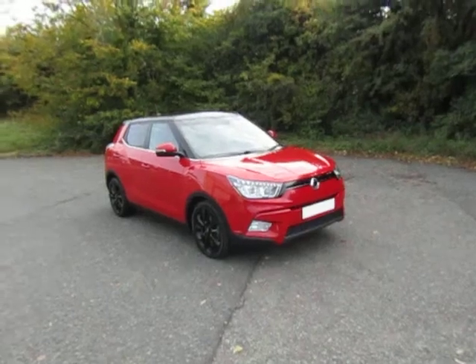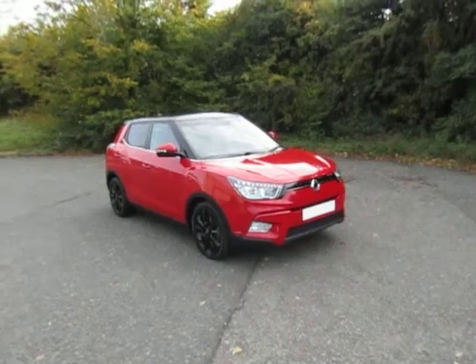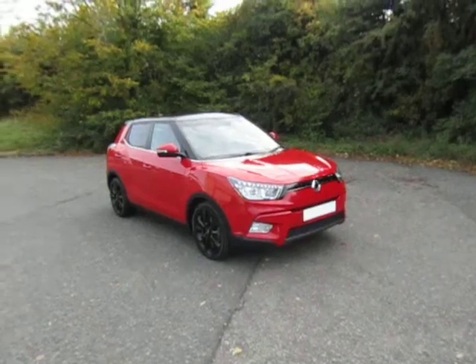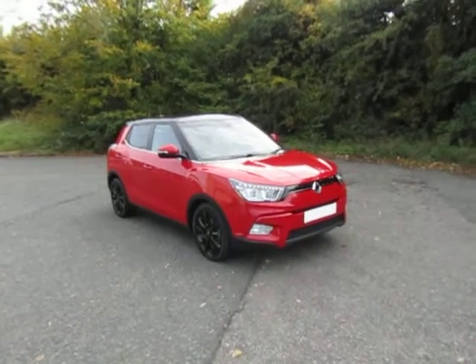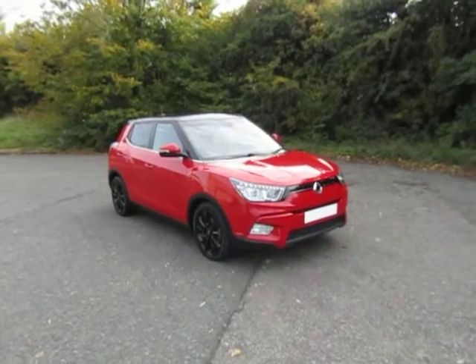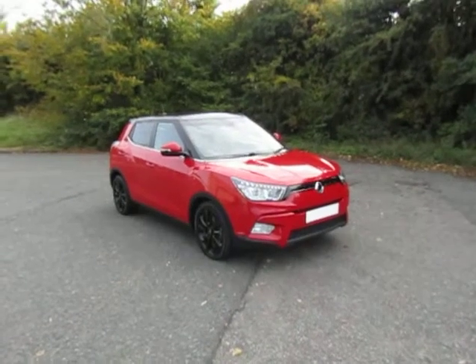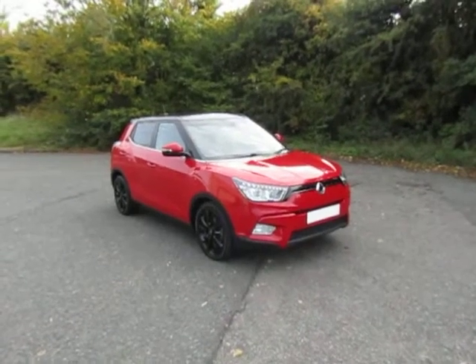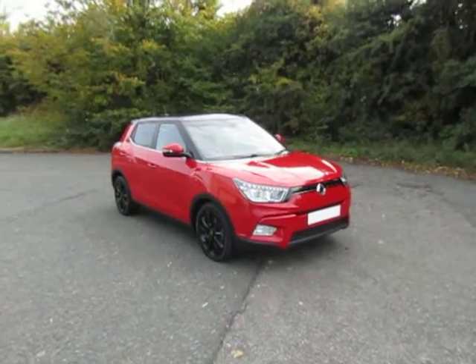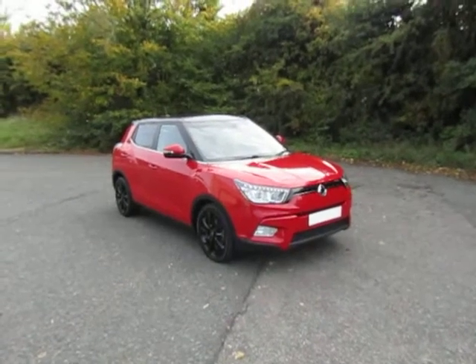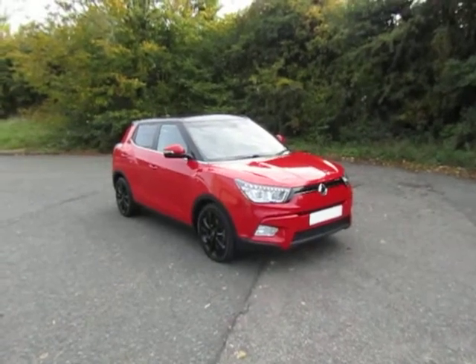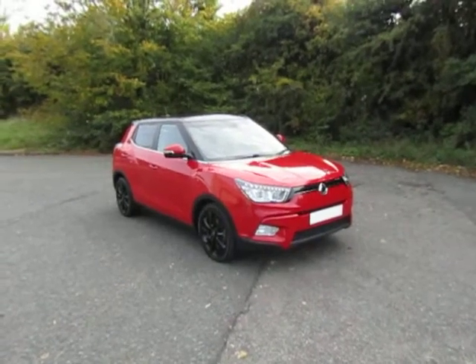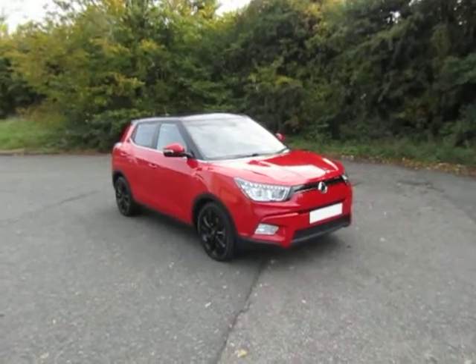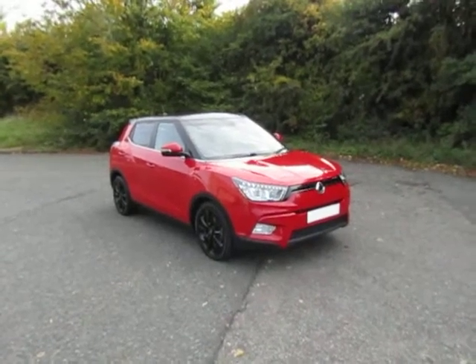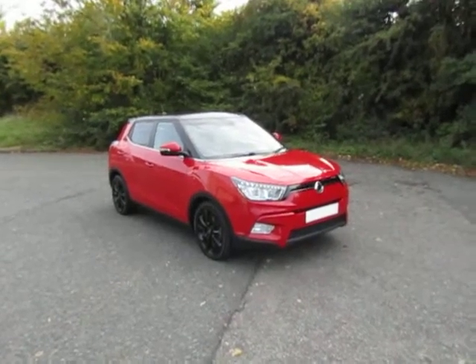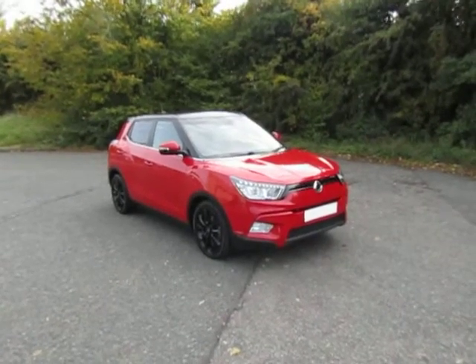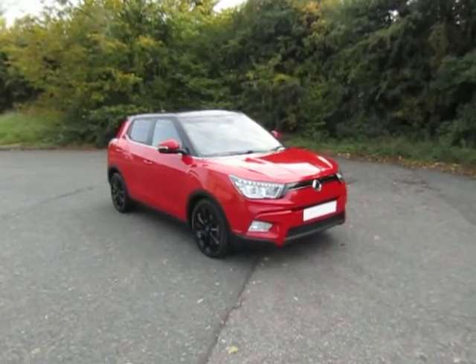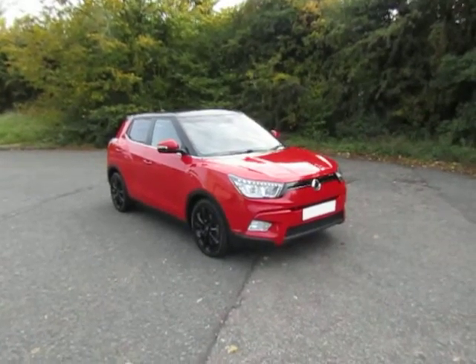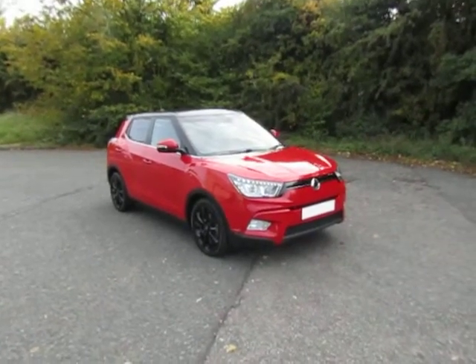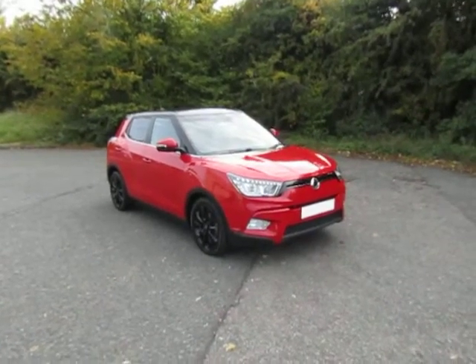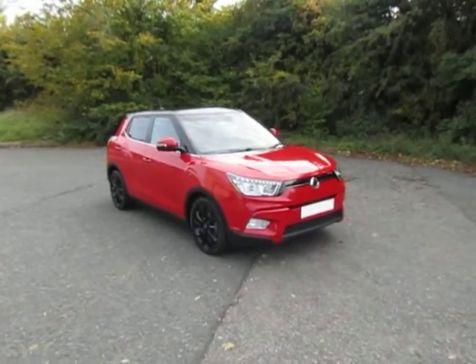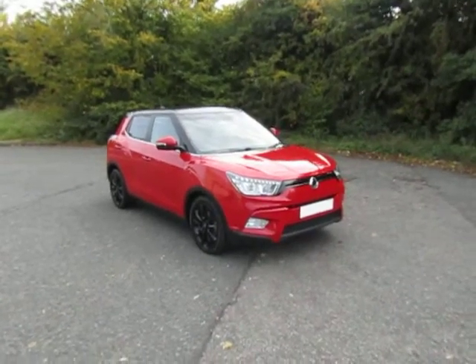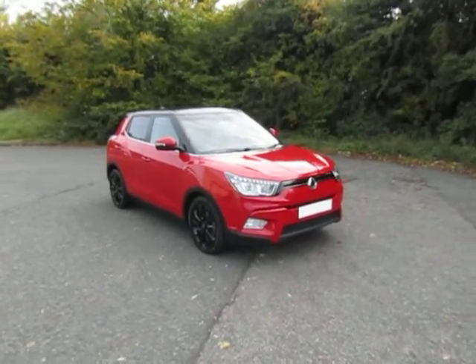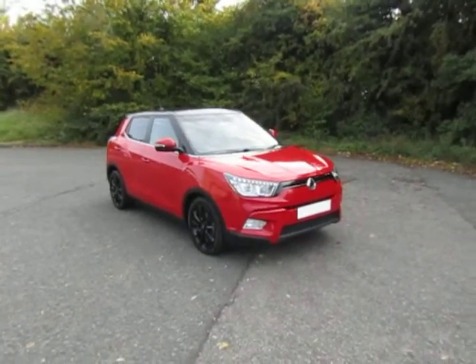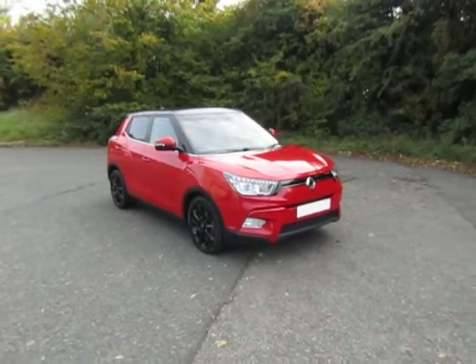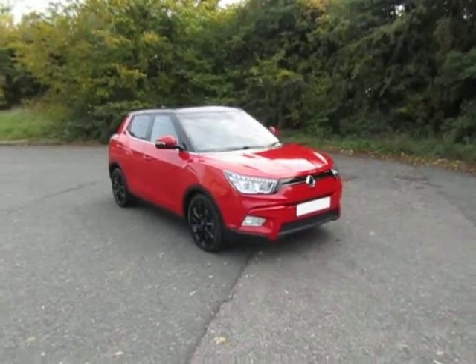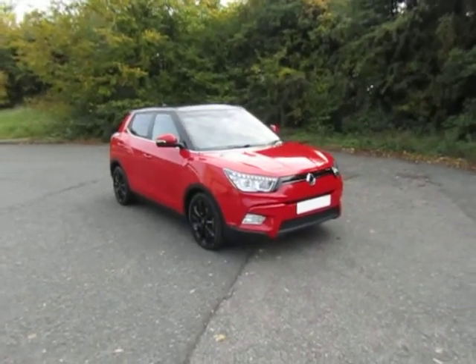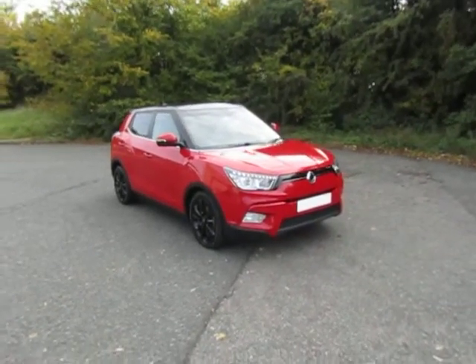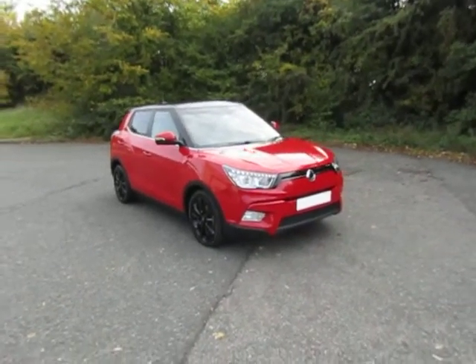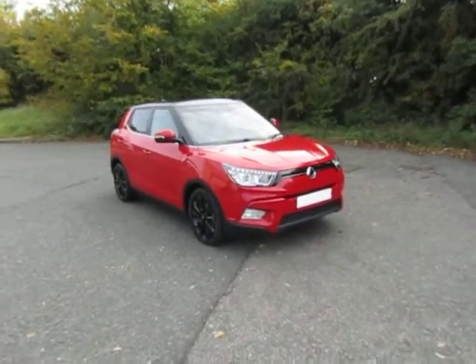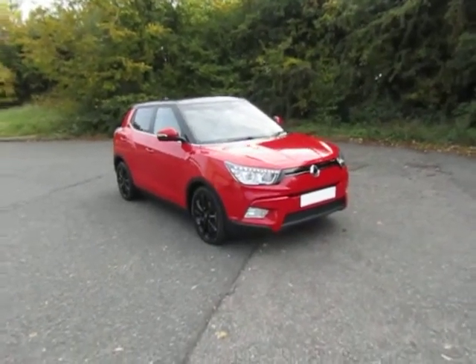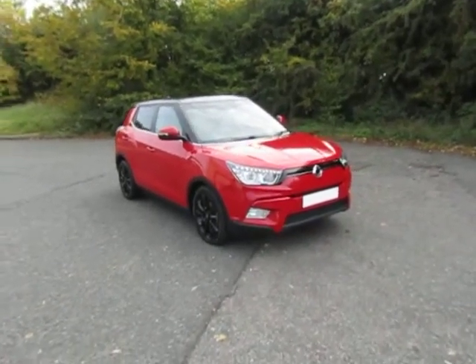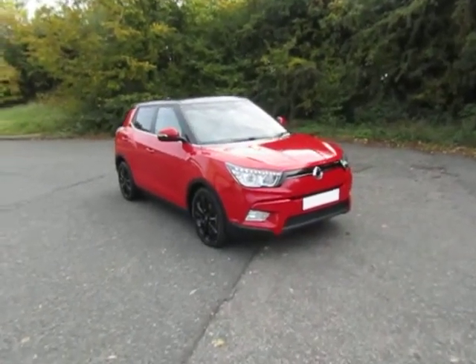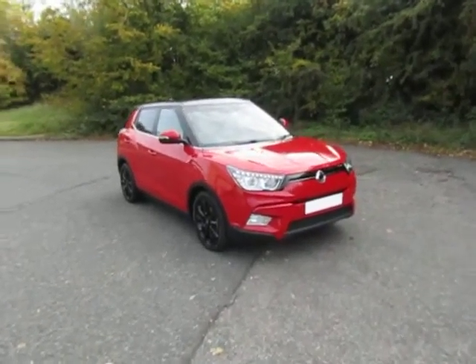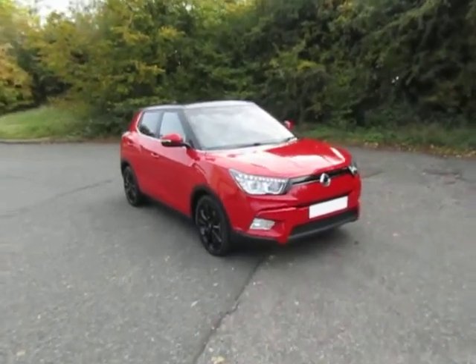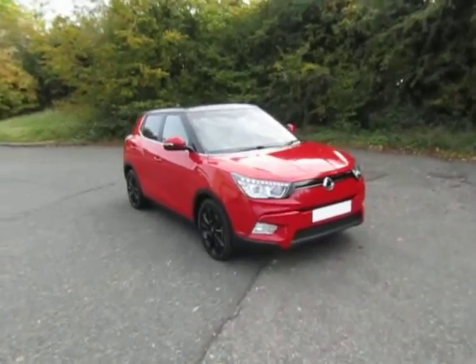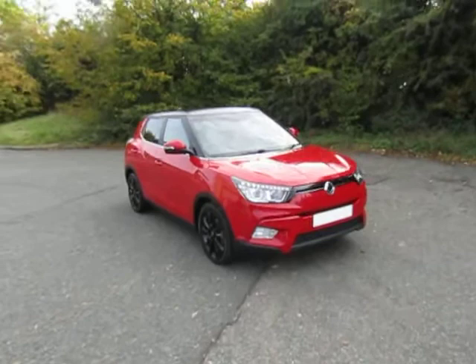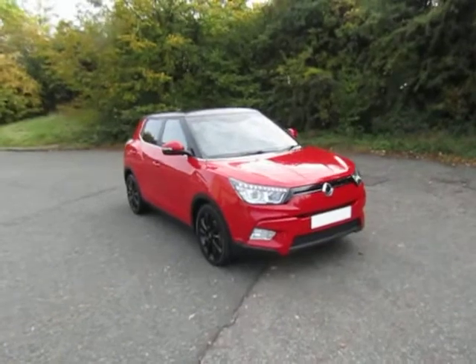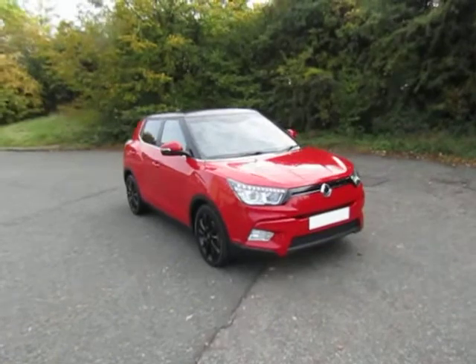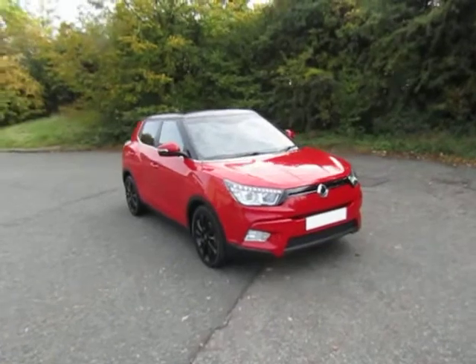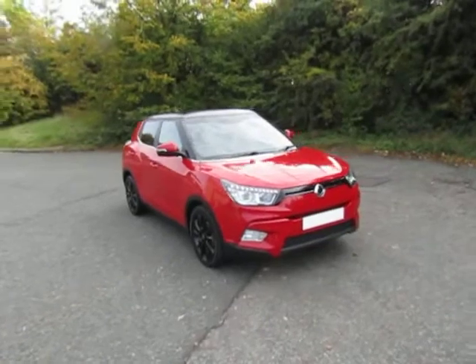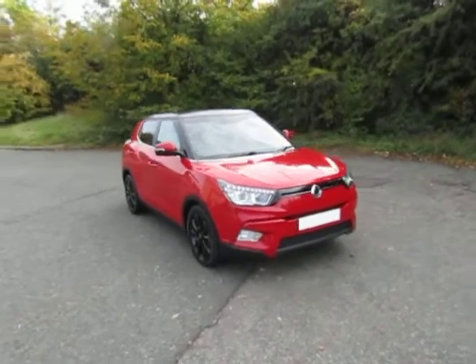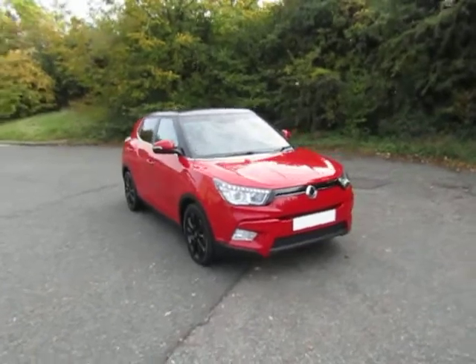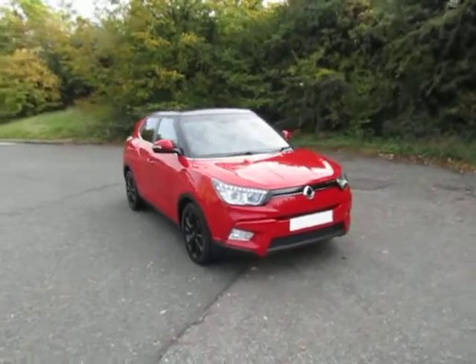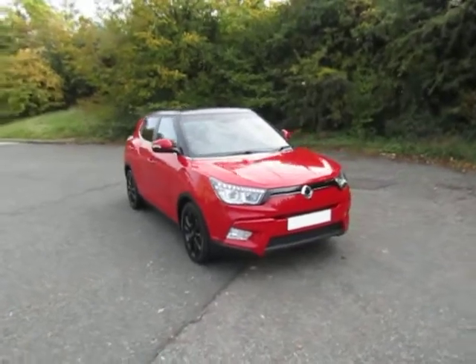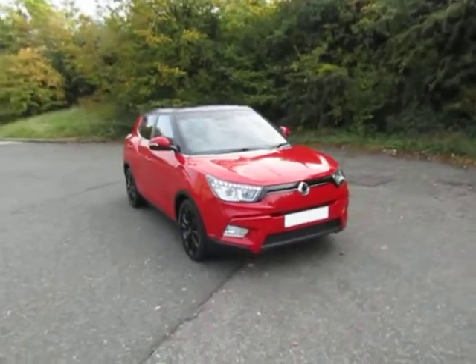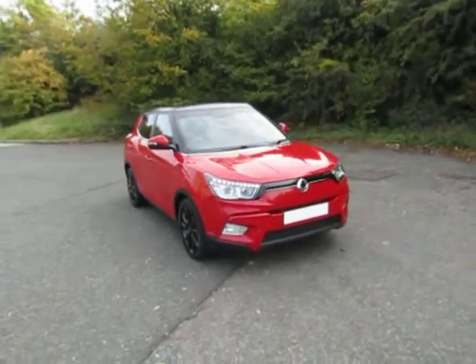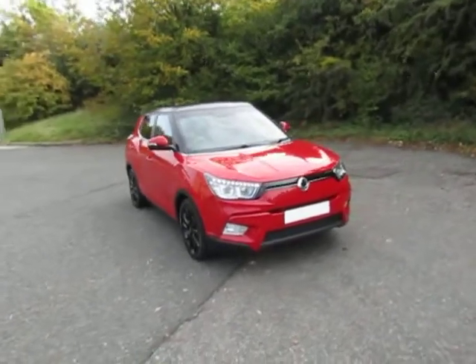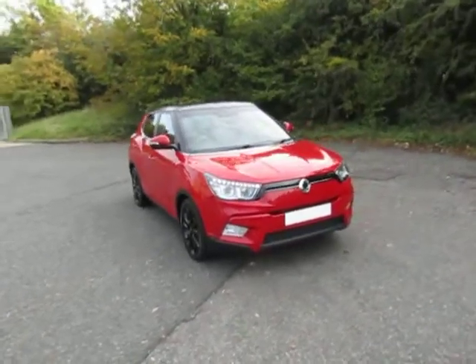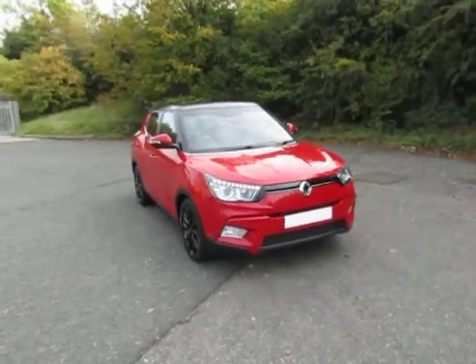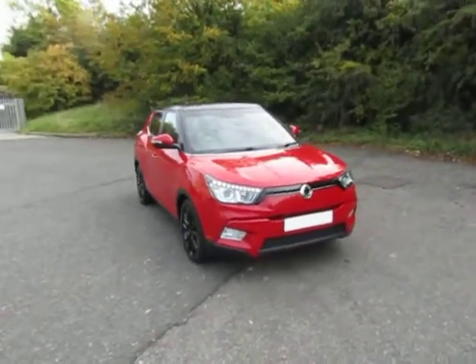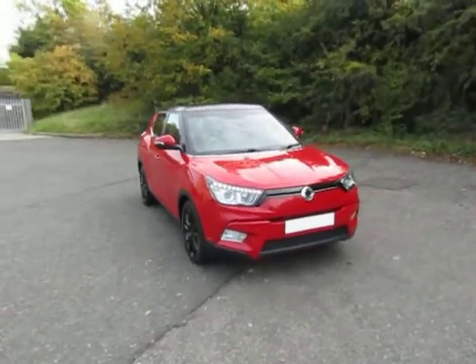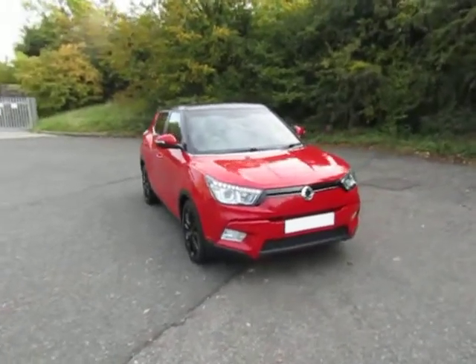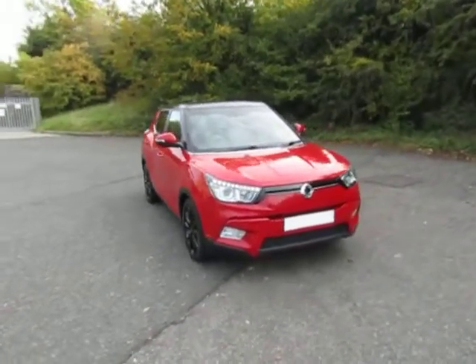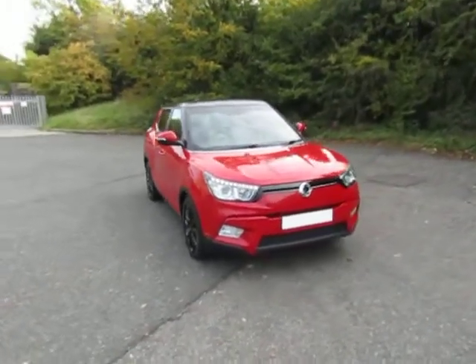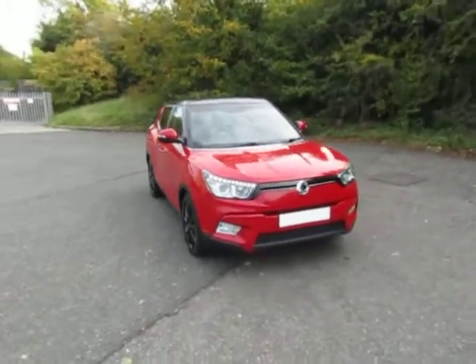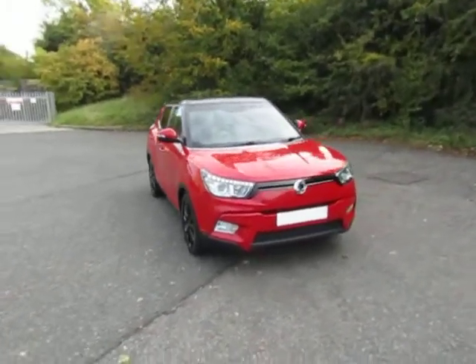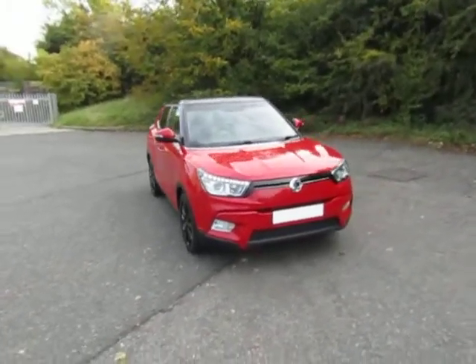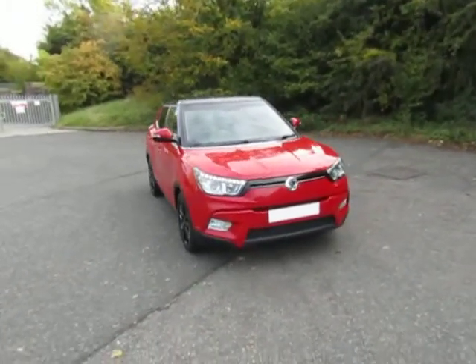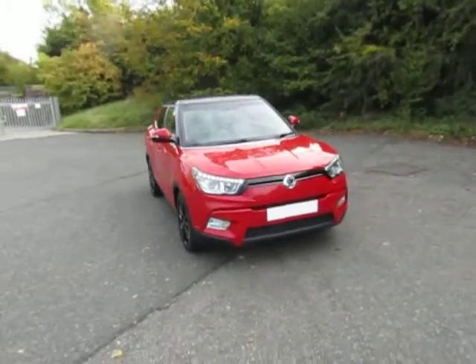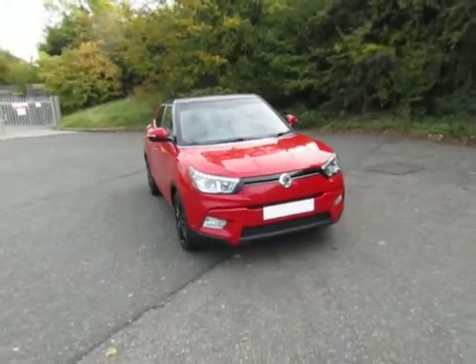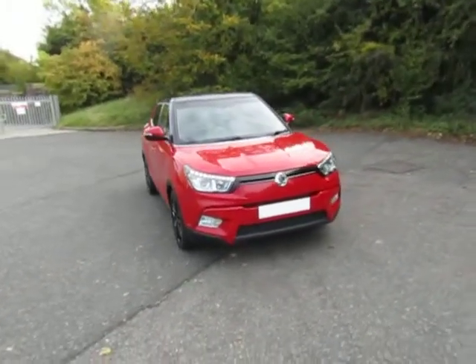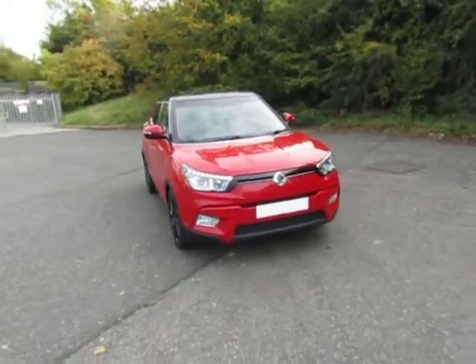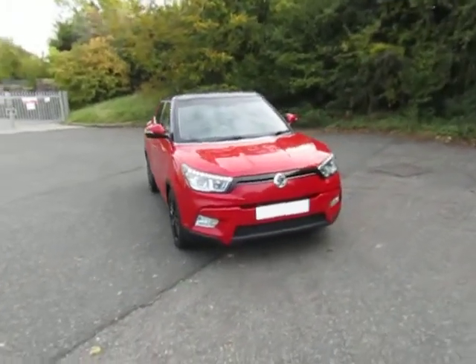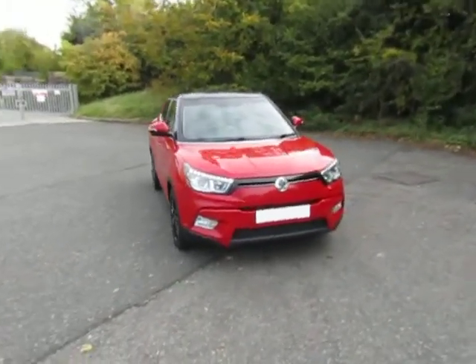Welcome to JT Hughes in Telford. My name's Mark. Today I'm going to show you this very well equipped Ssangyong Tivoli.